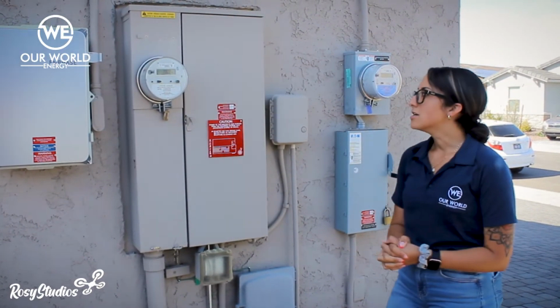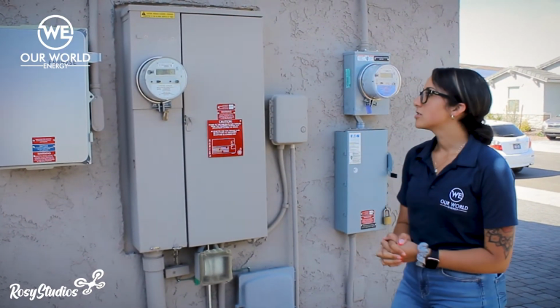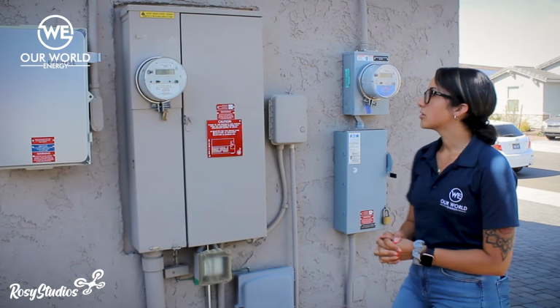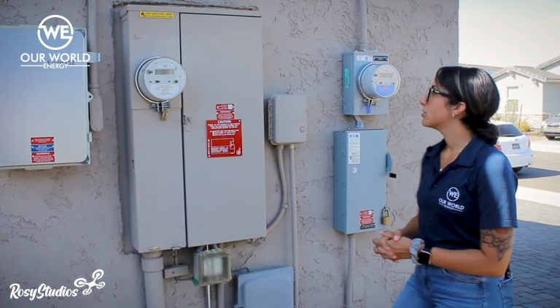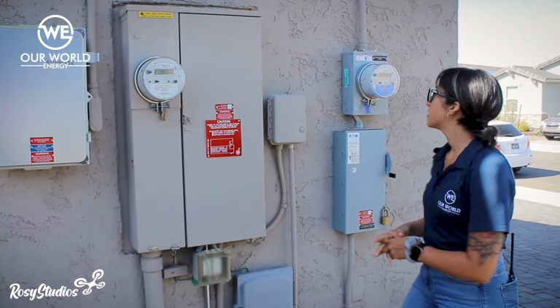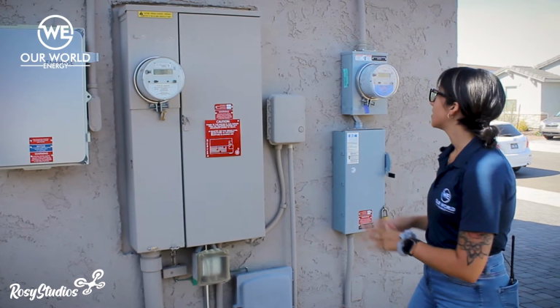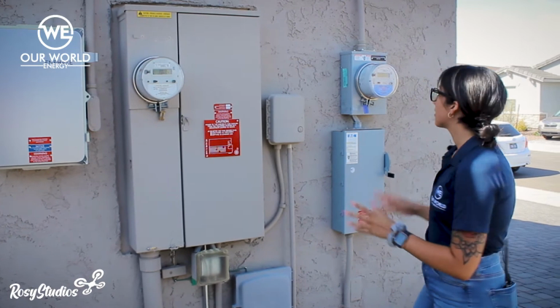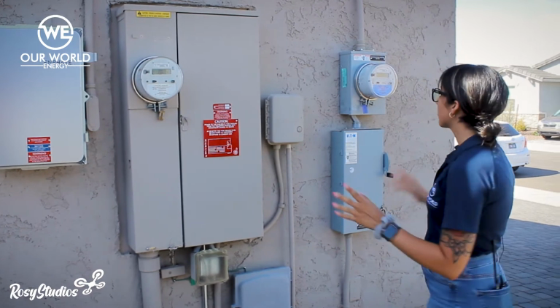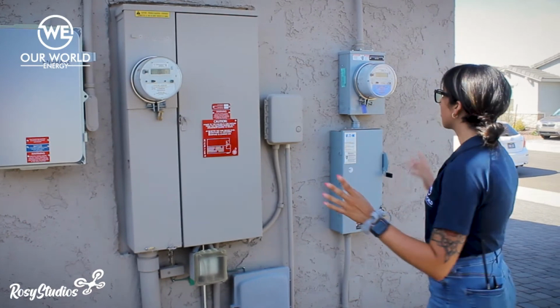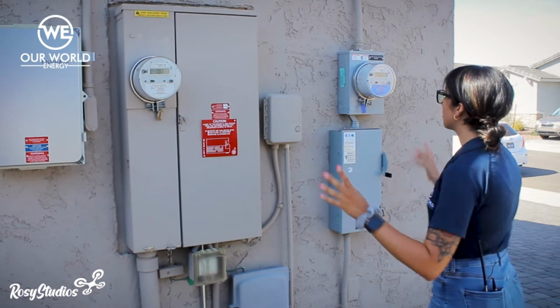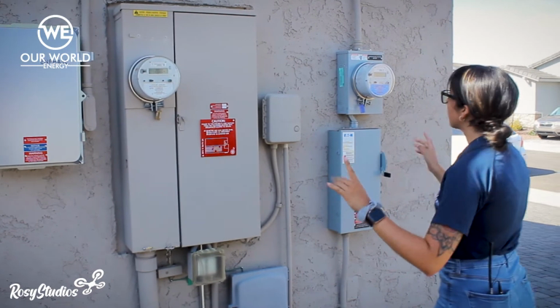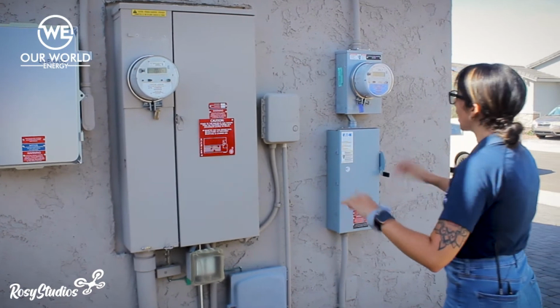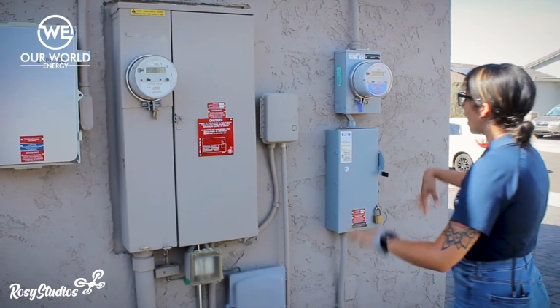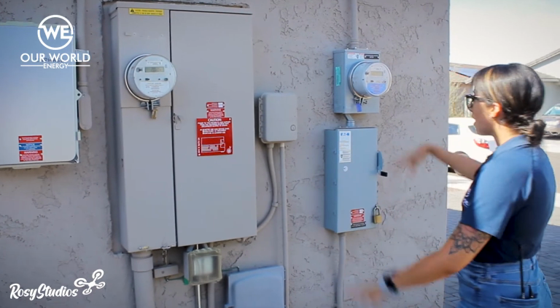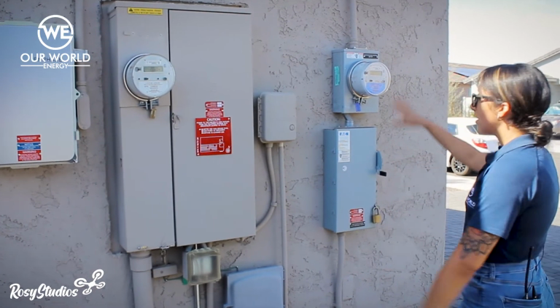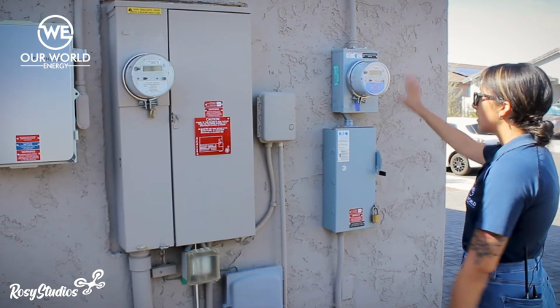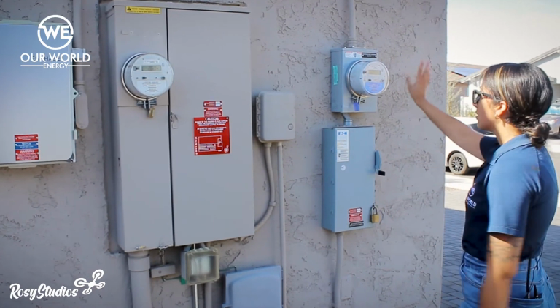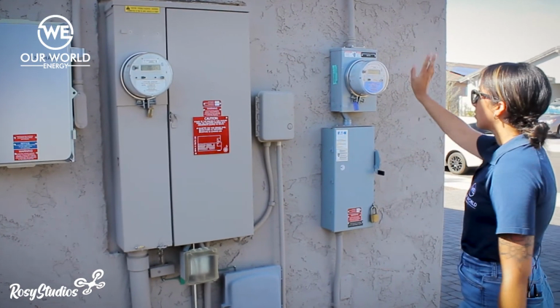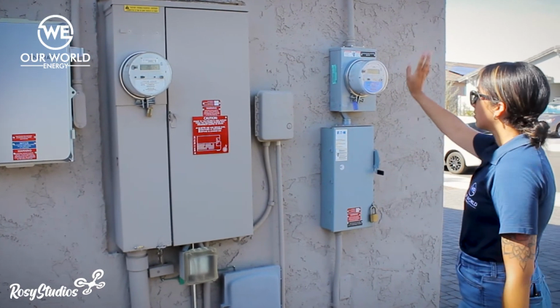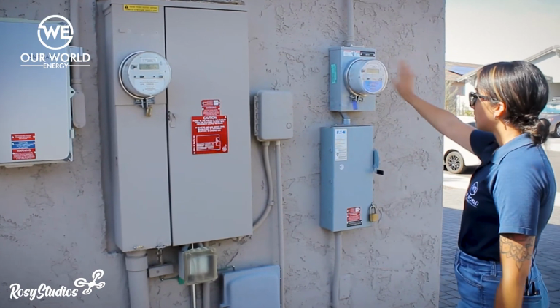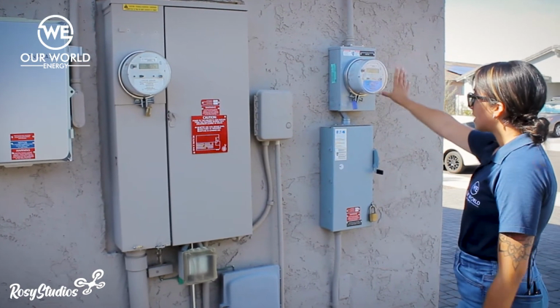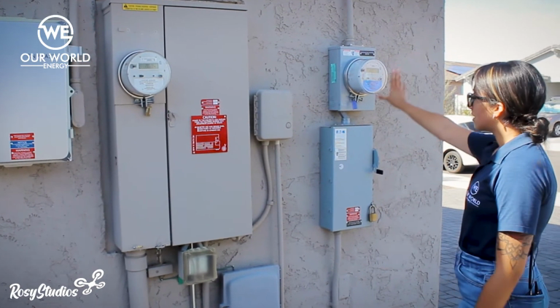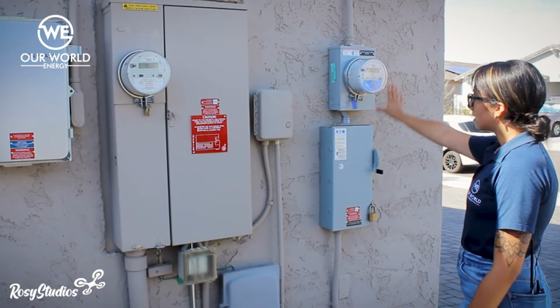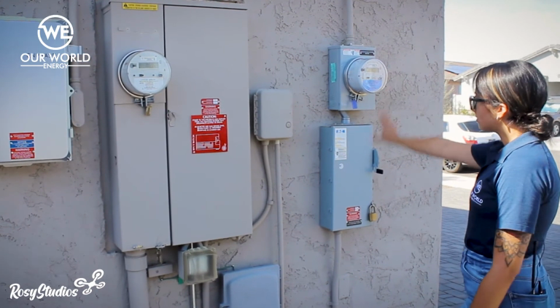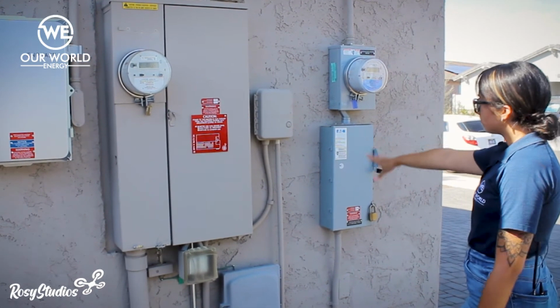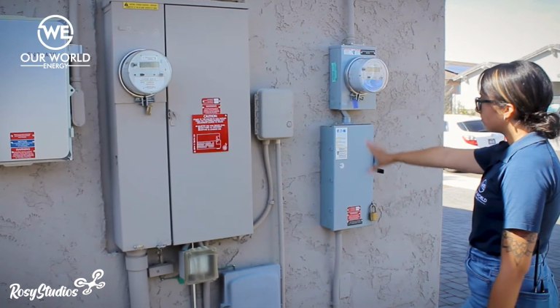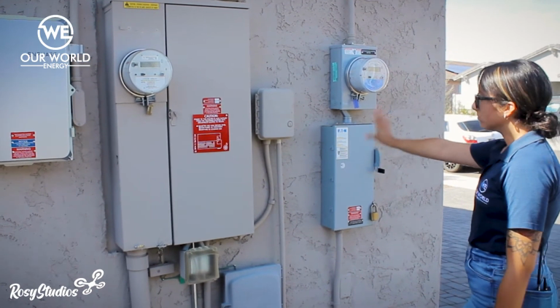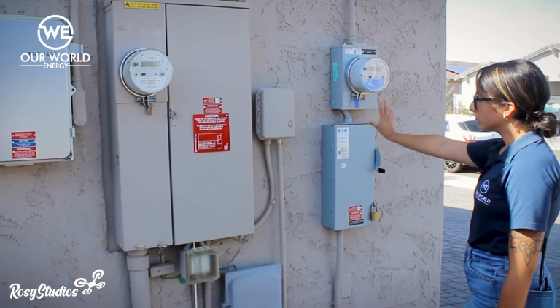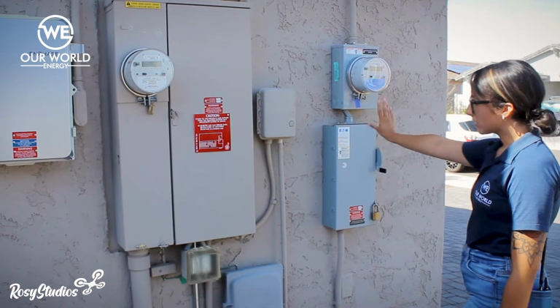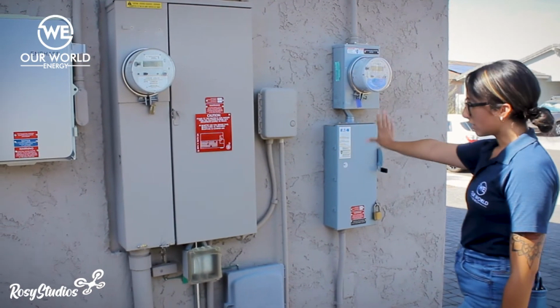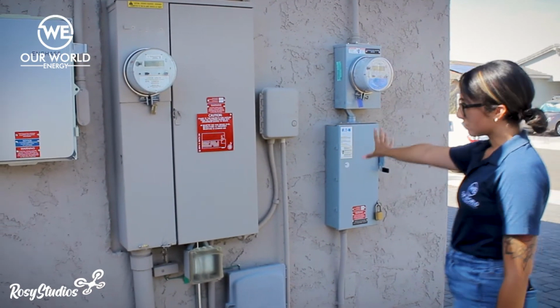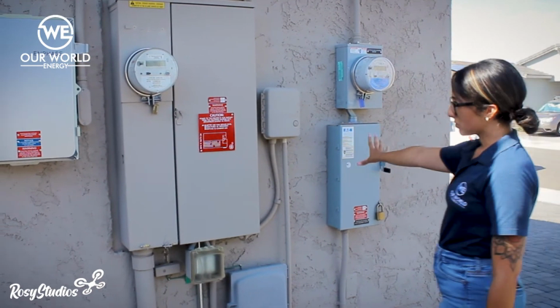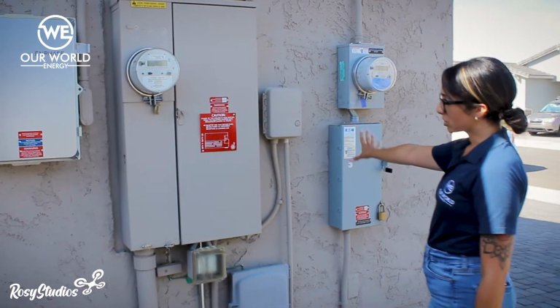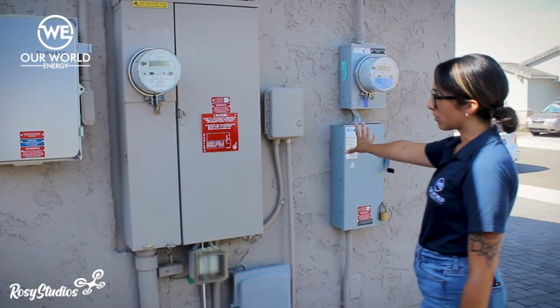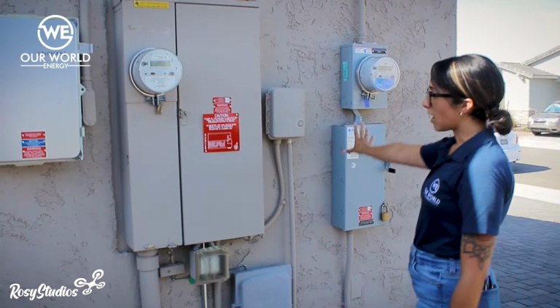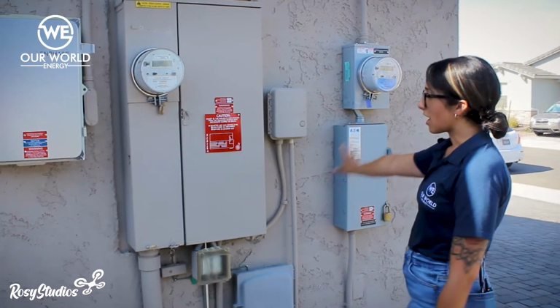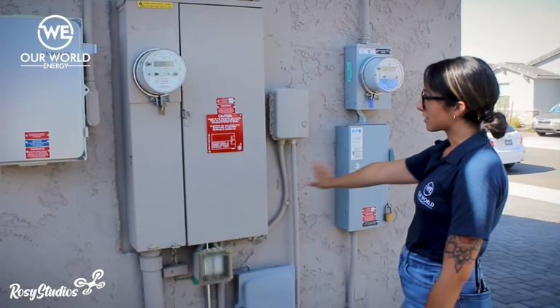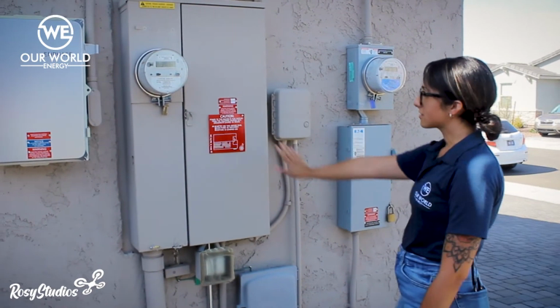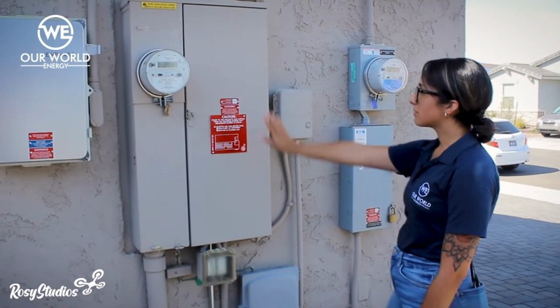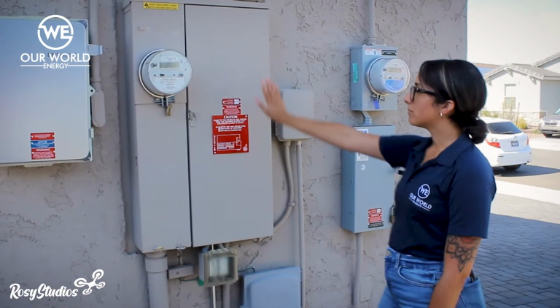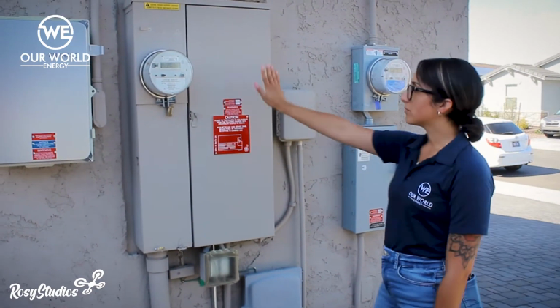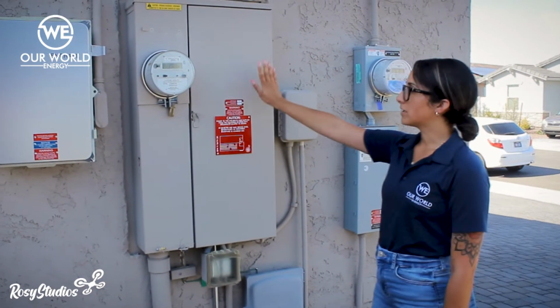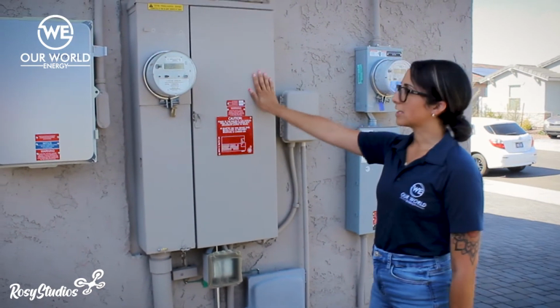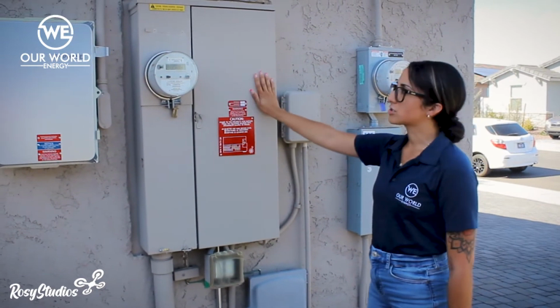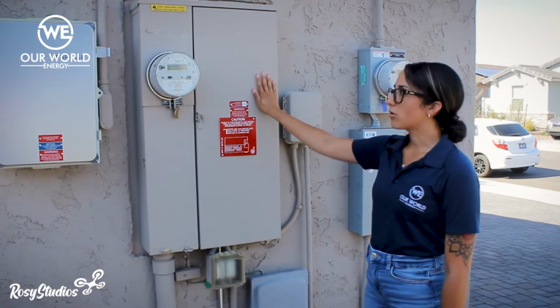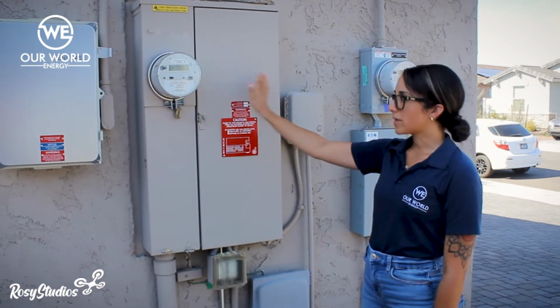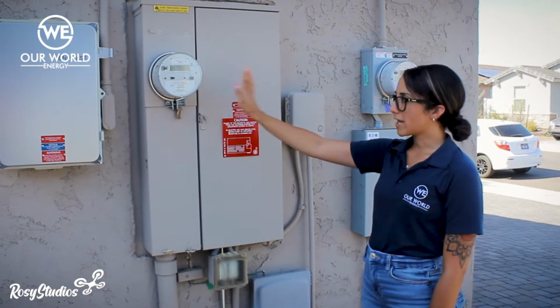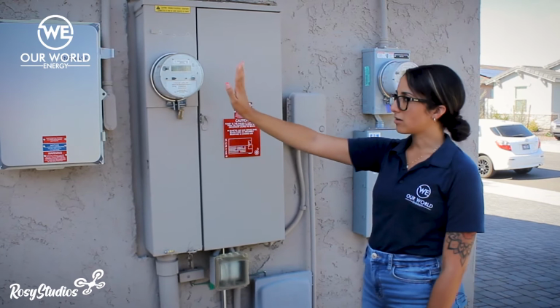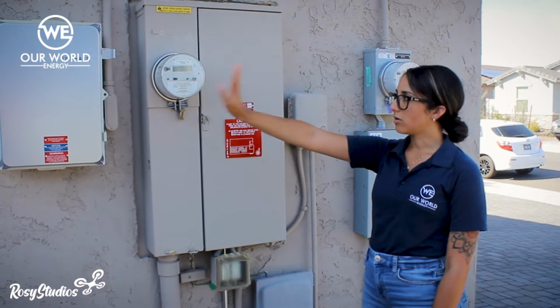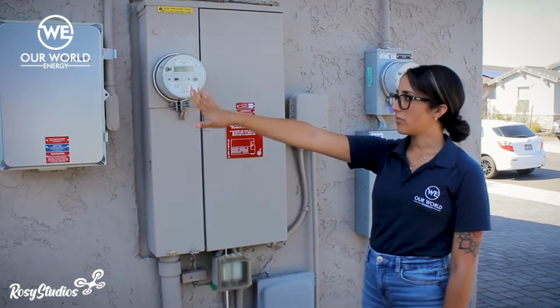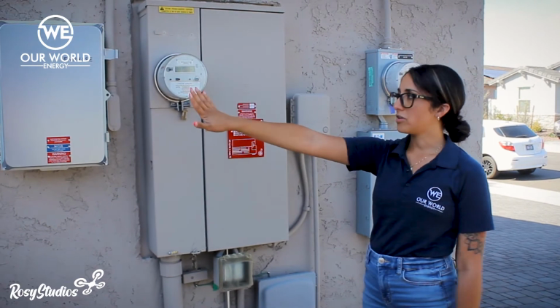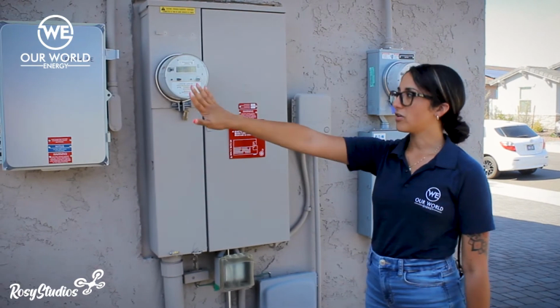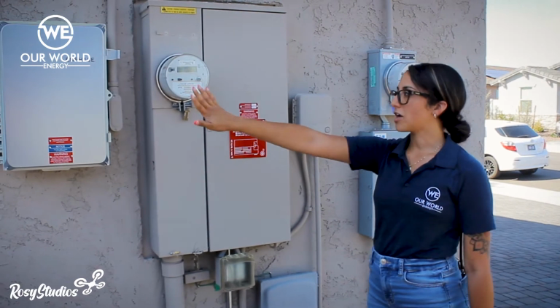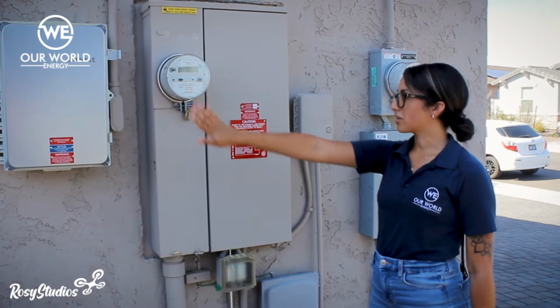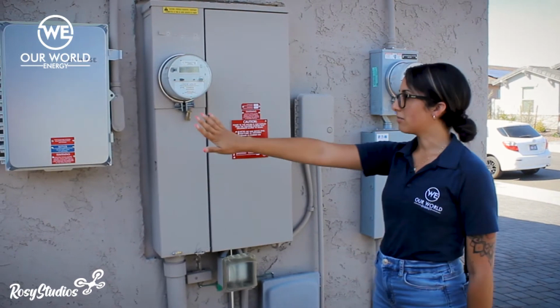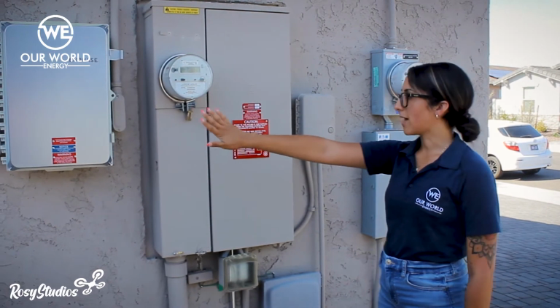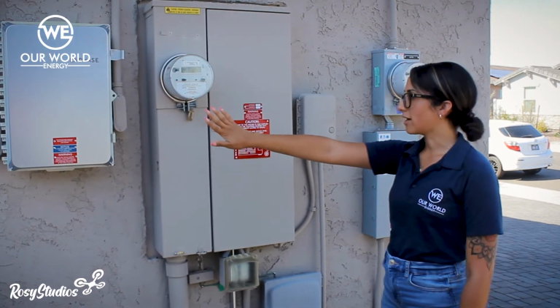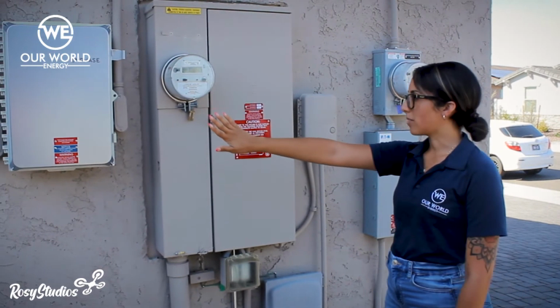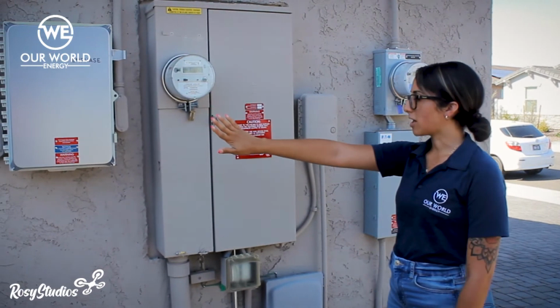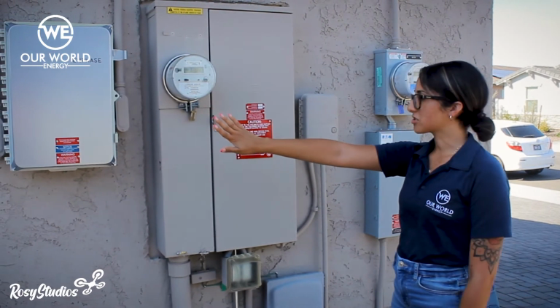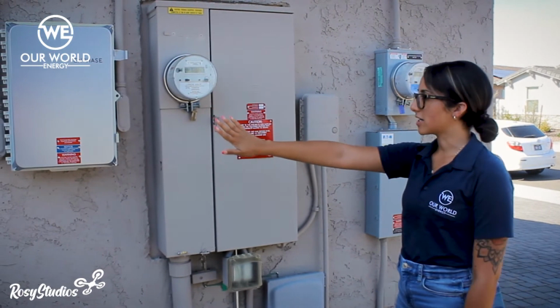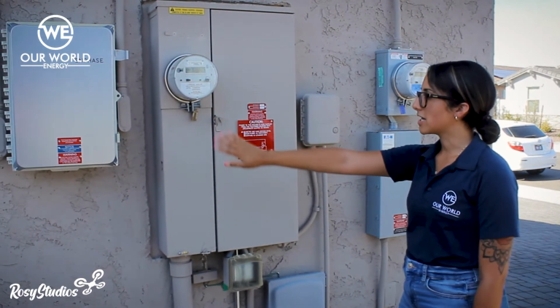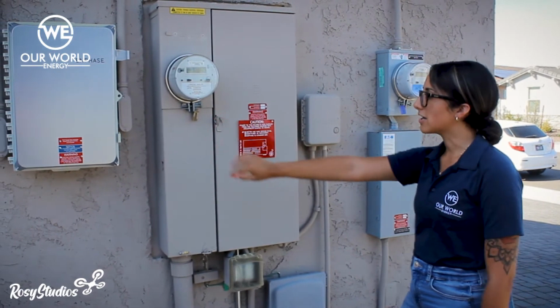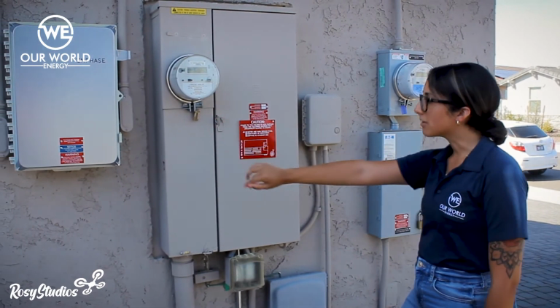So you see here that we've got the meter, the switch box, the electrical panel, and then you've got your combiner box right here.